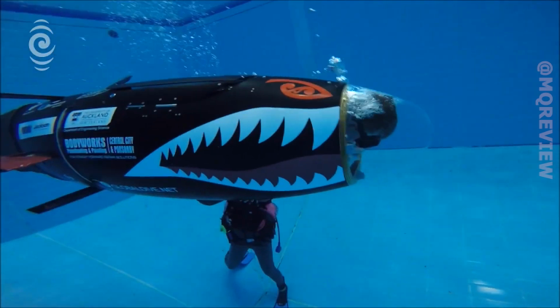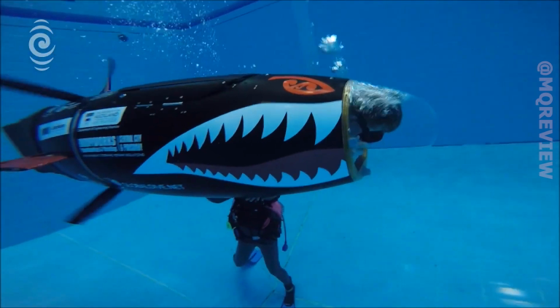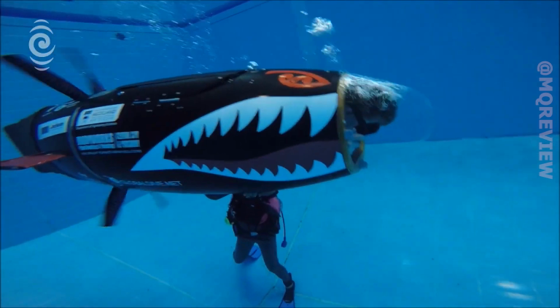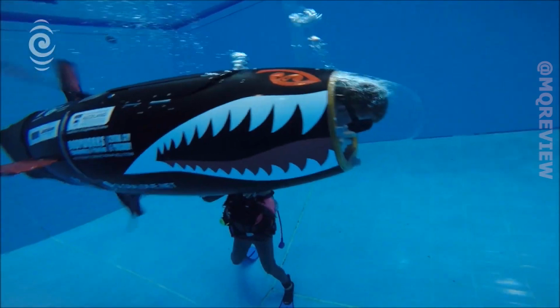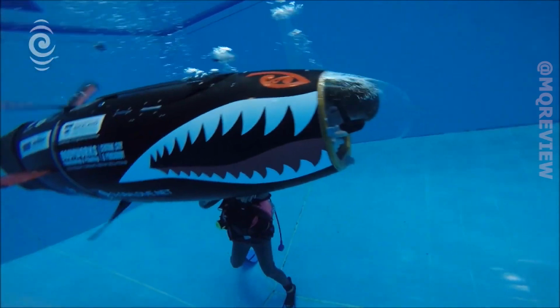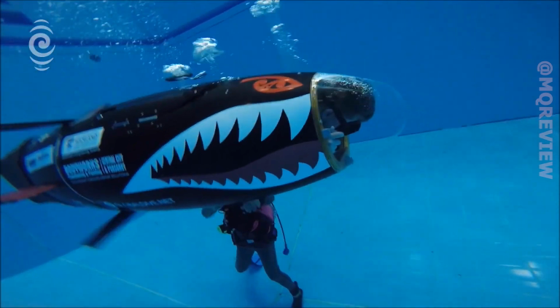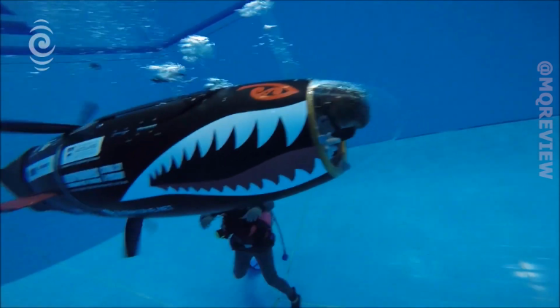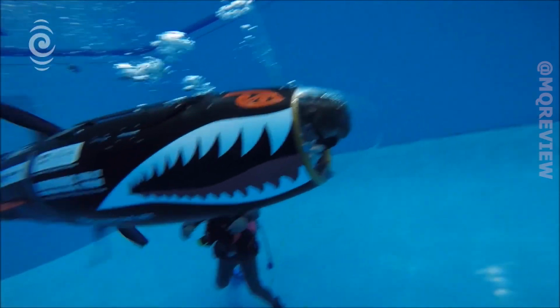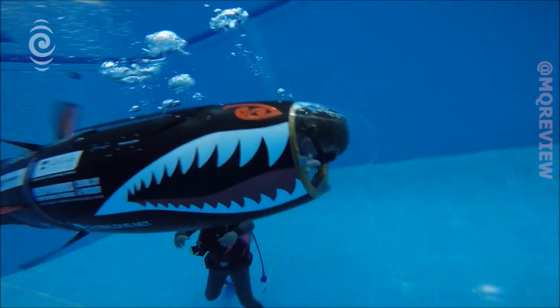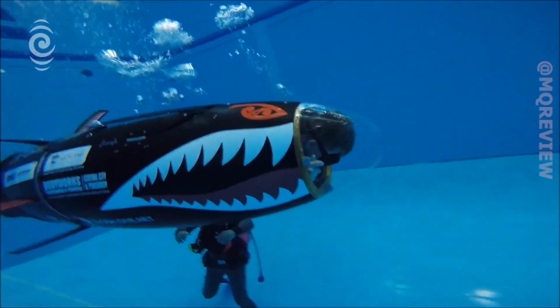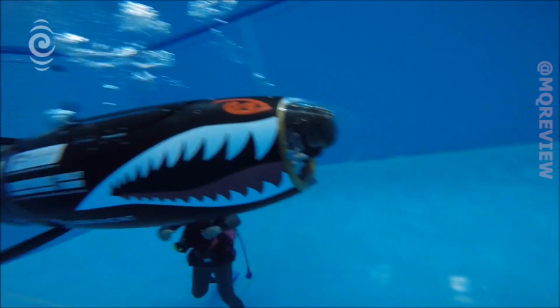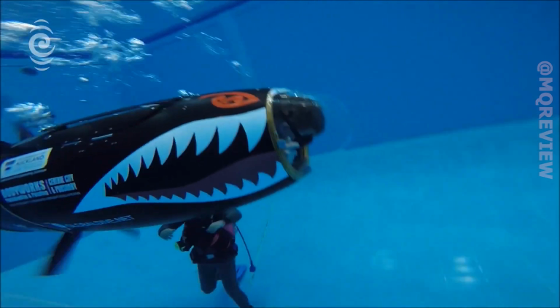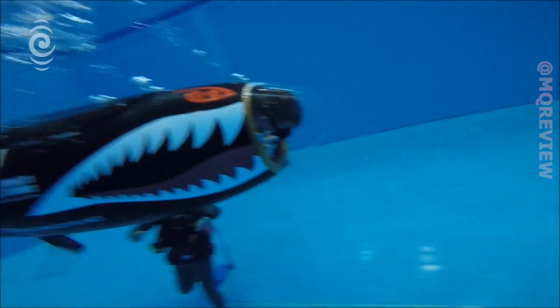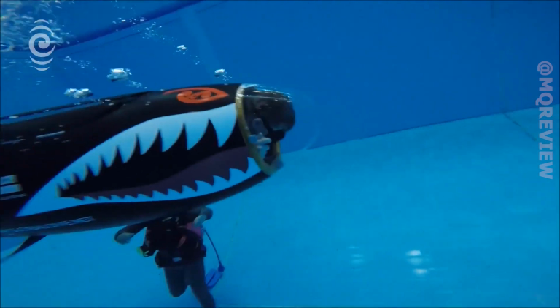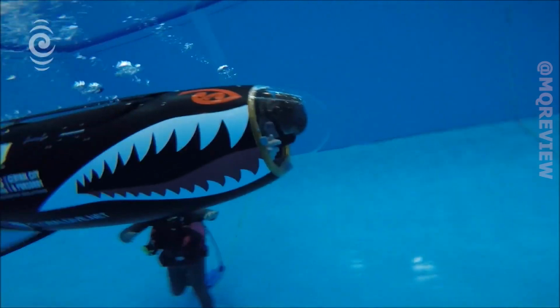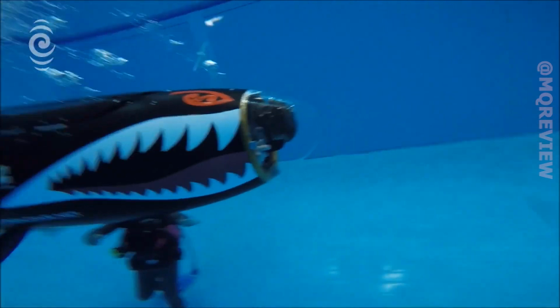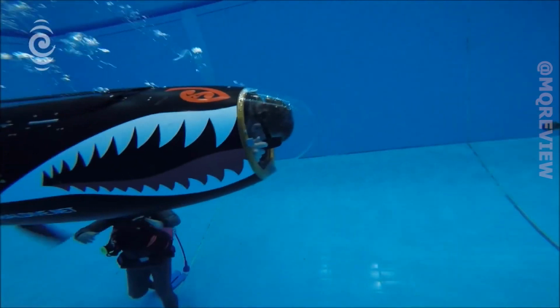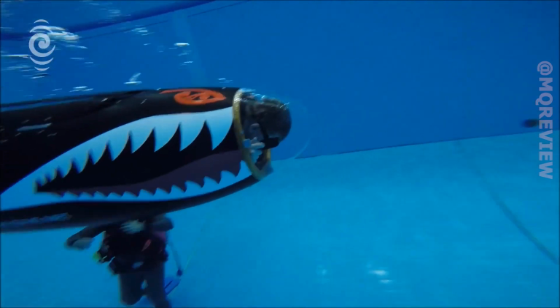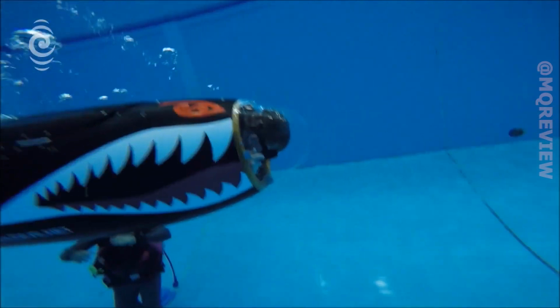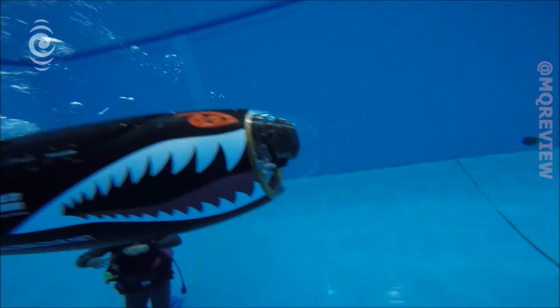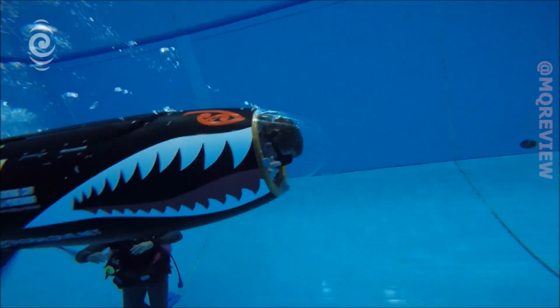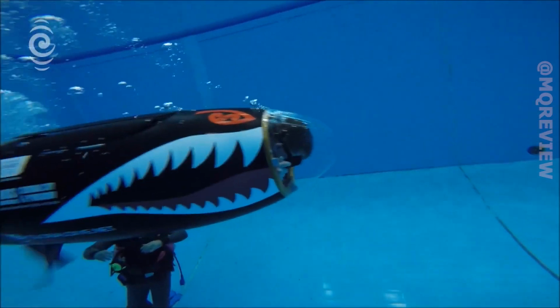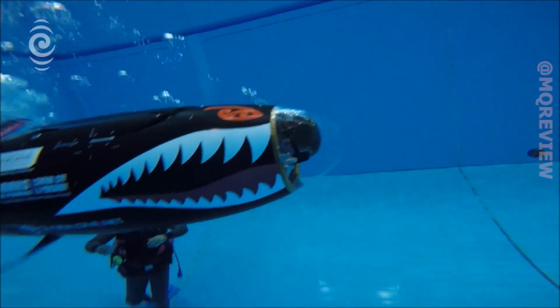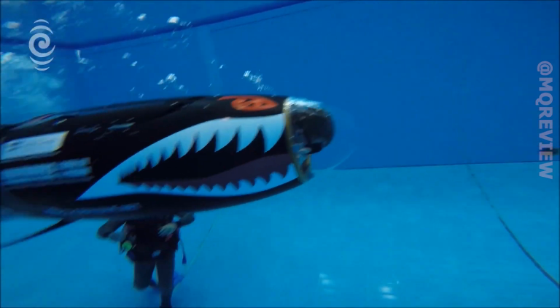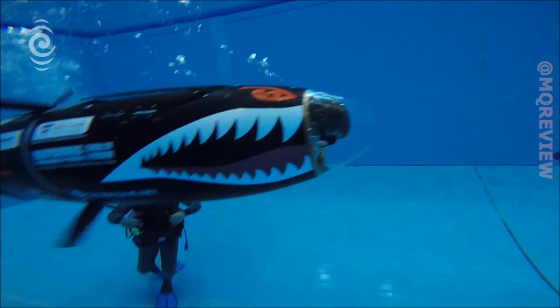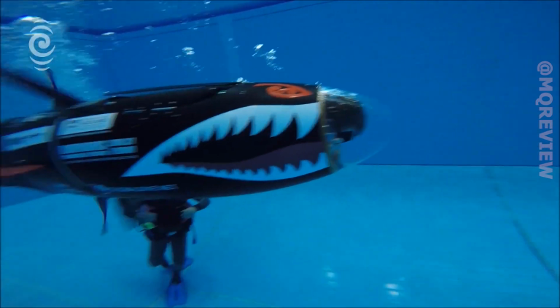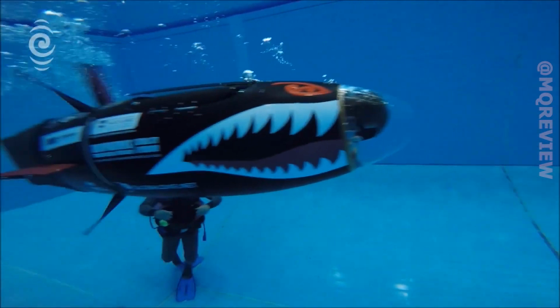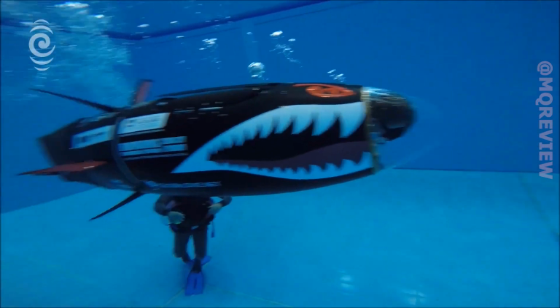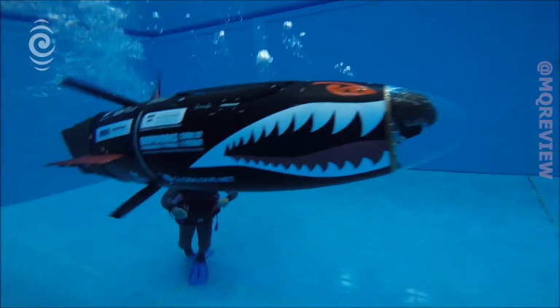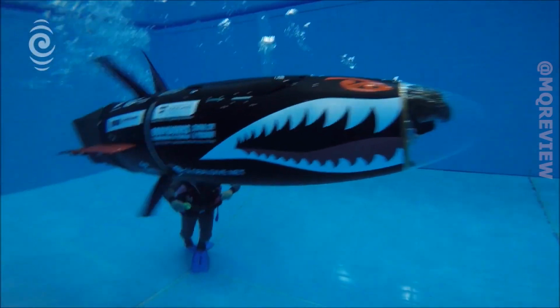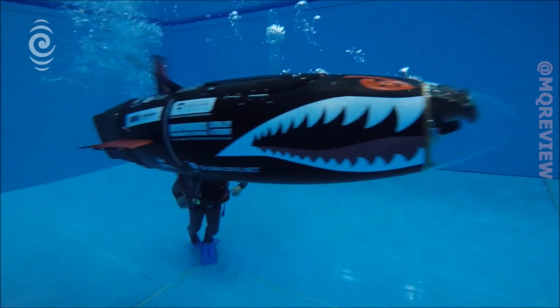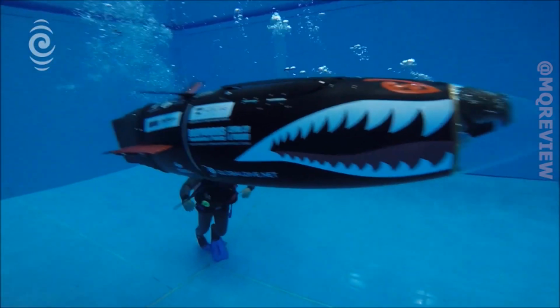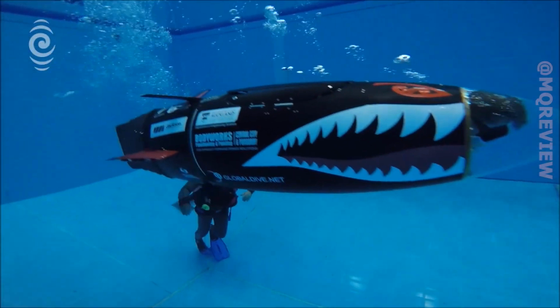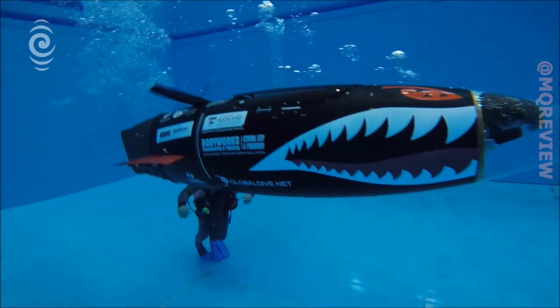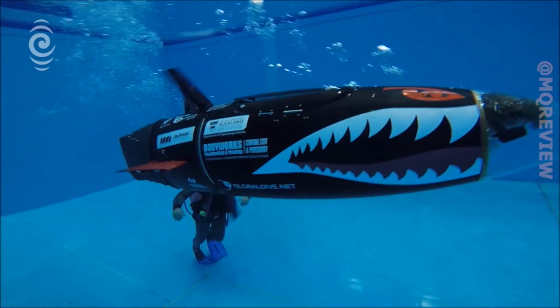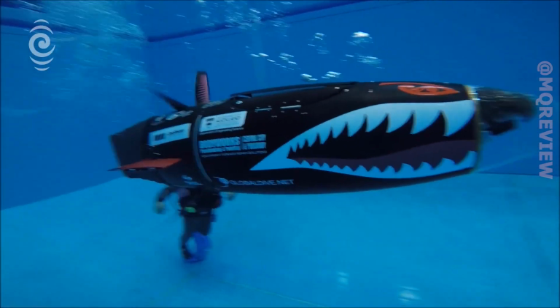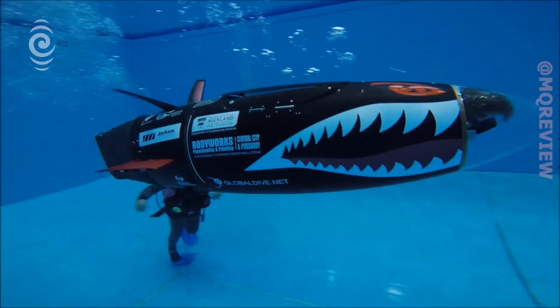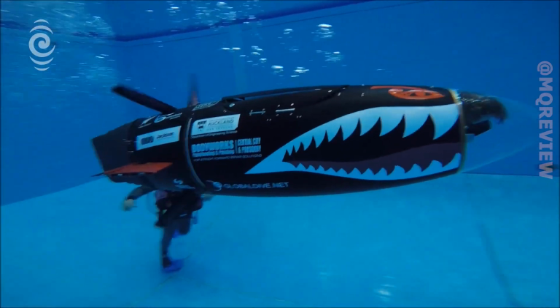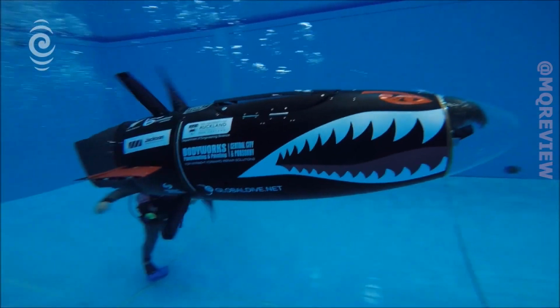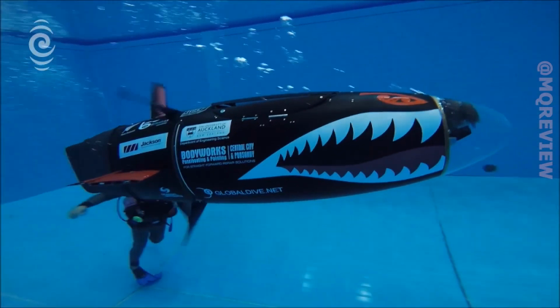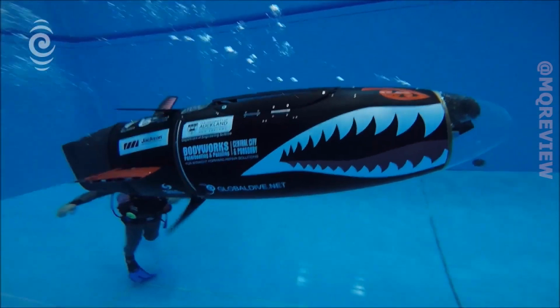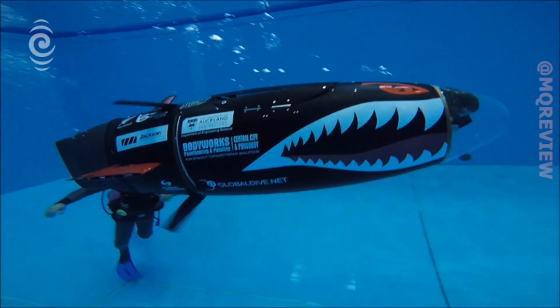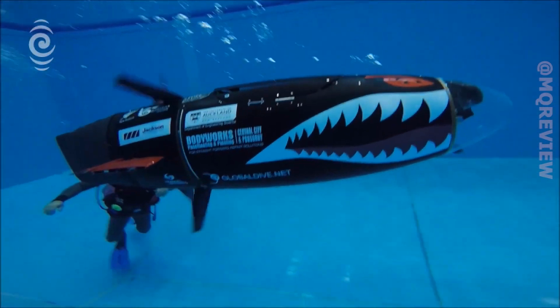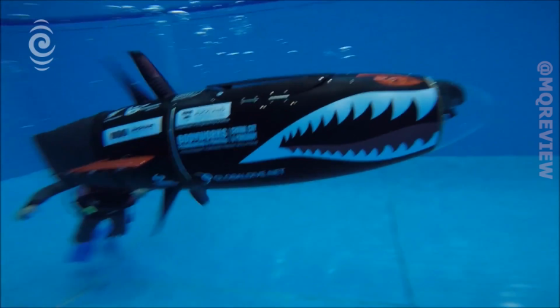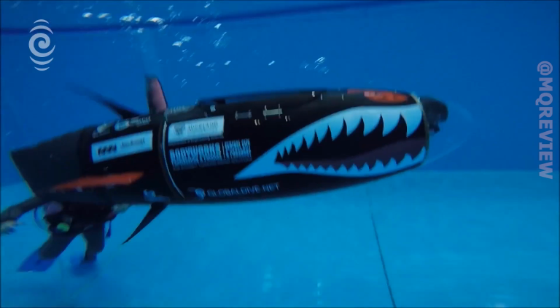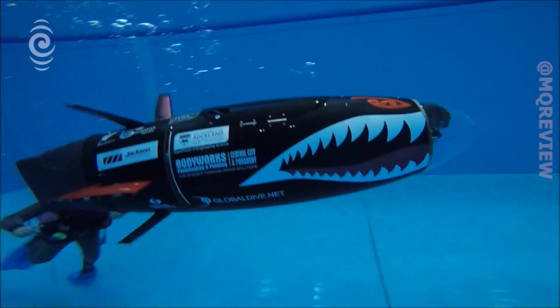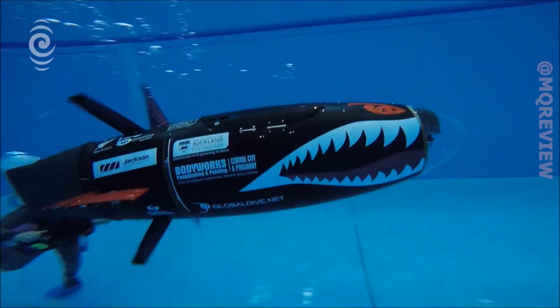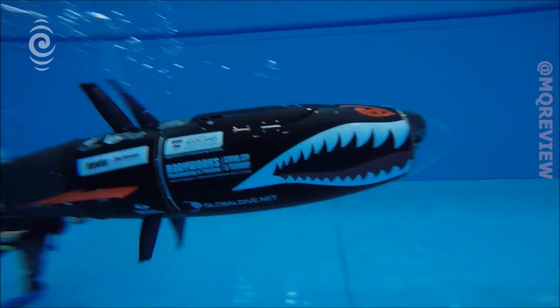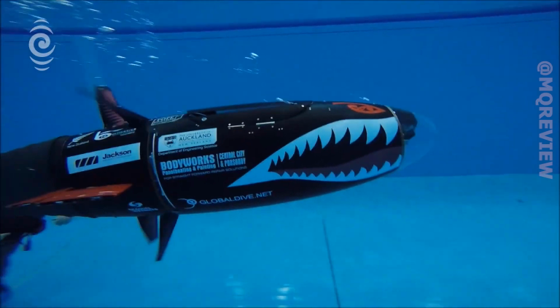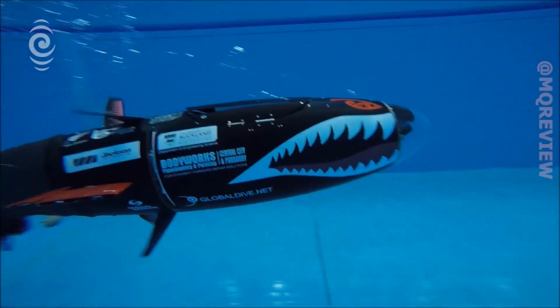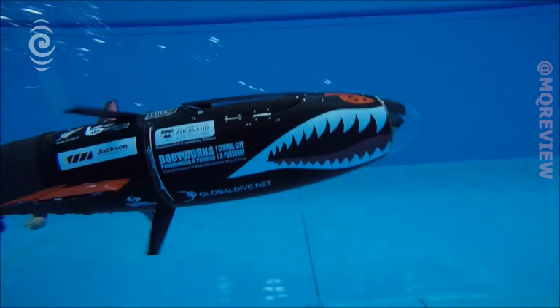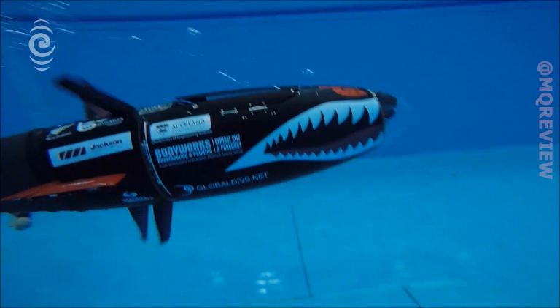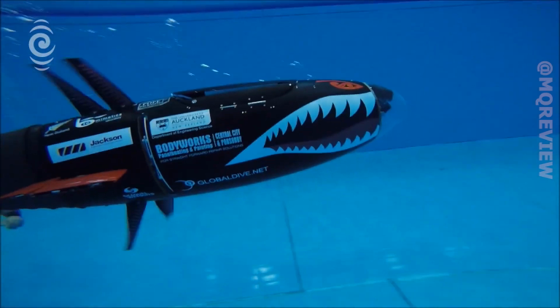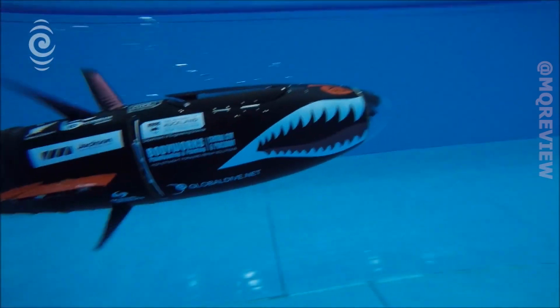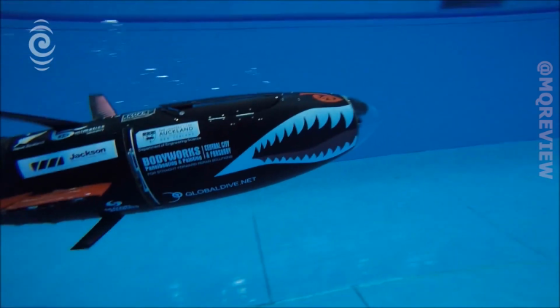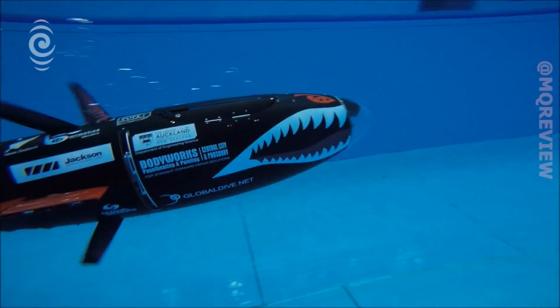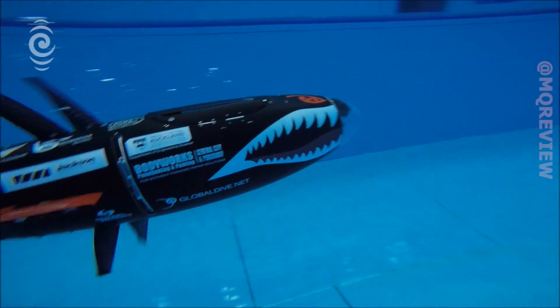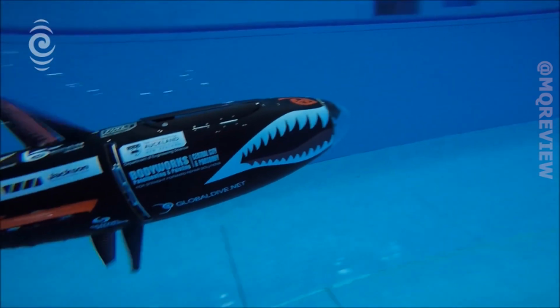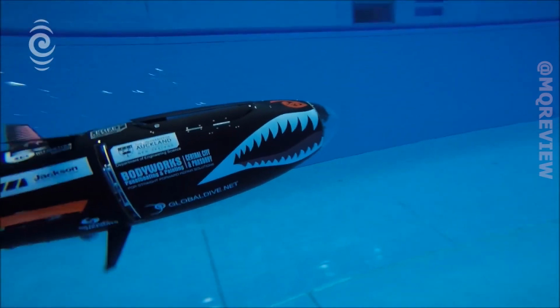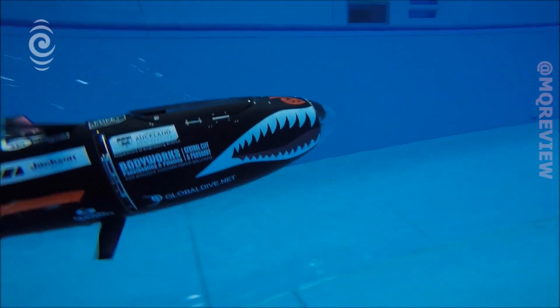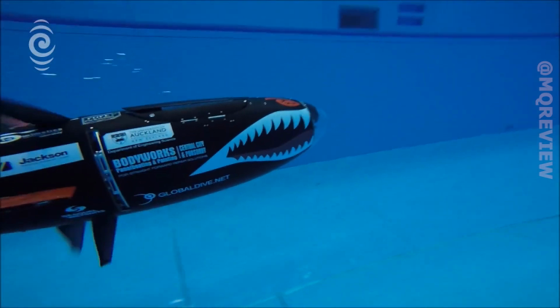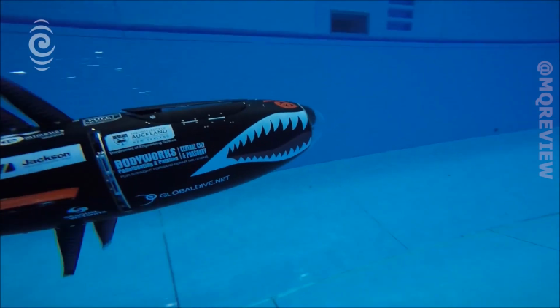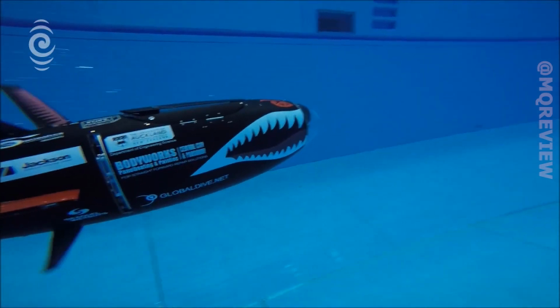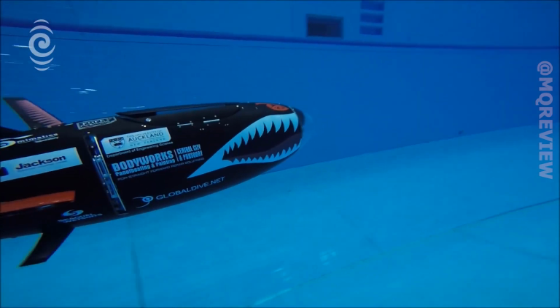The submarine was designed and built for an international student submarine competition. The New Zealand team won several trophies, including the best hydrodynamic model award.